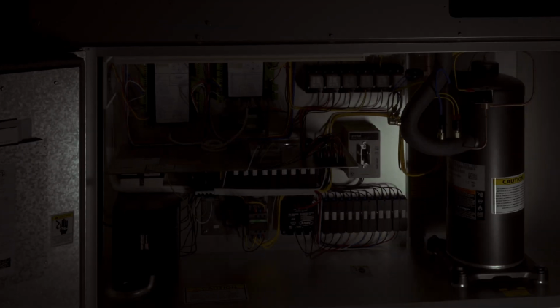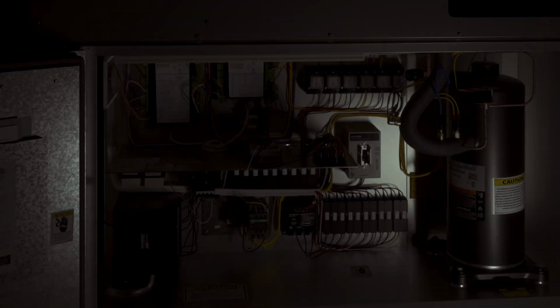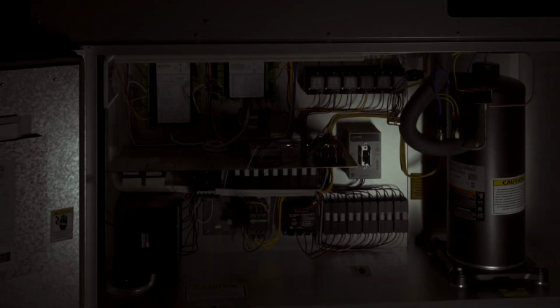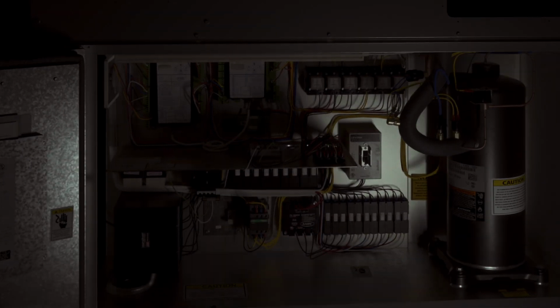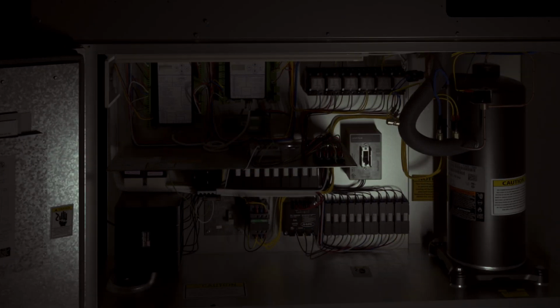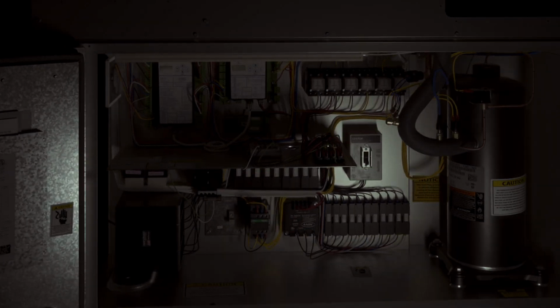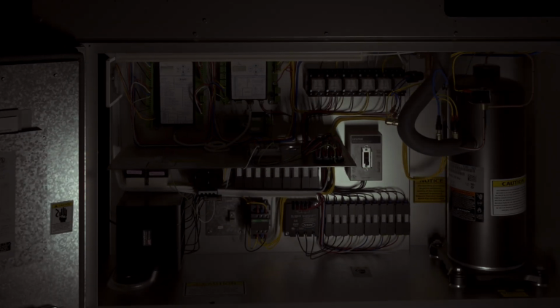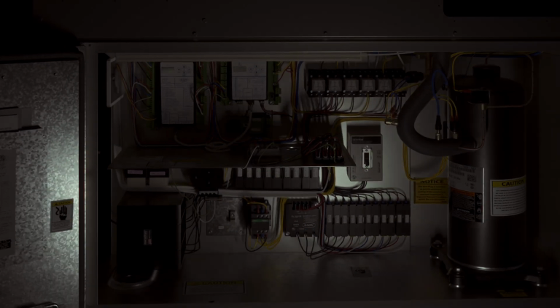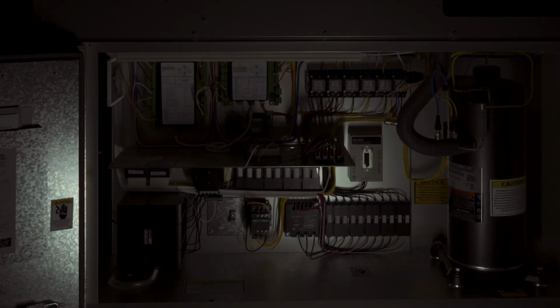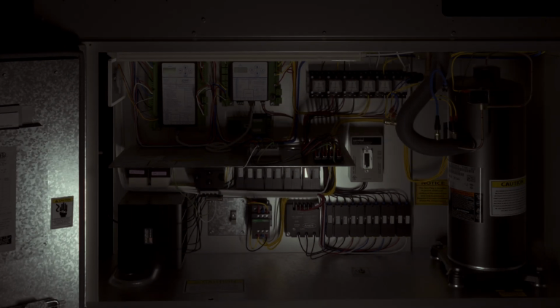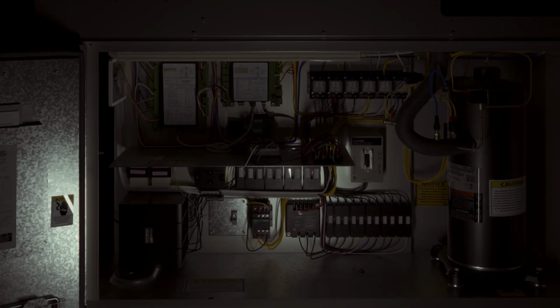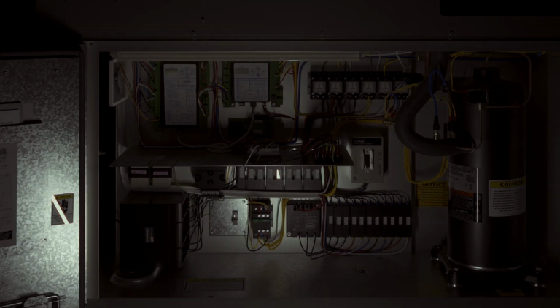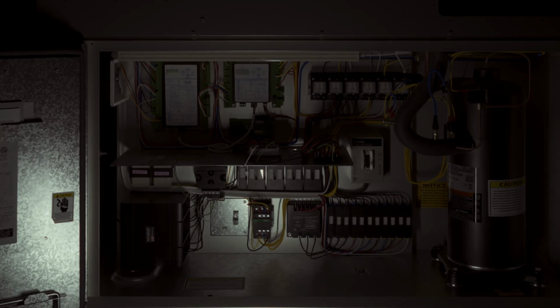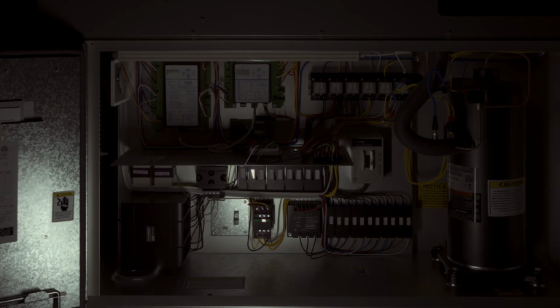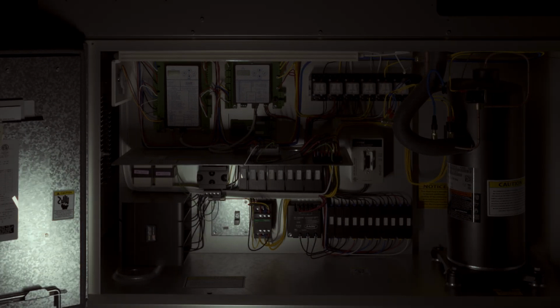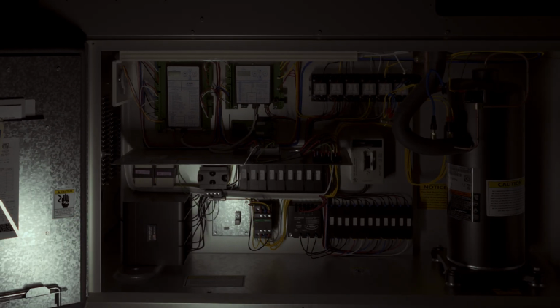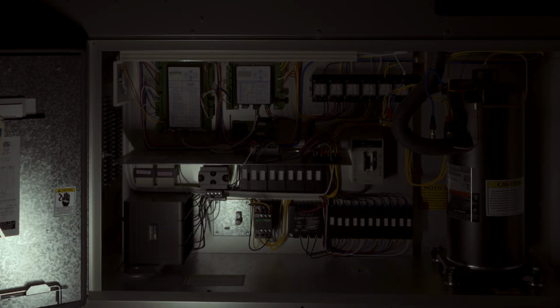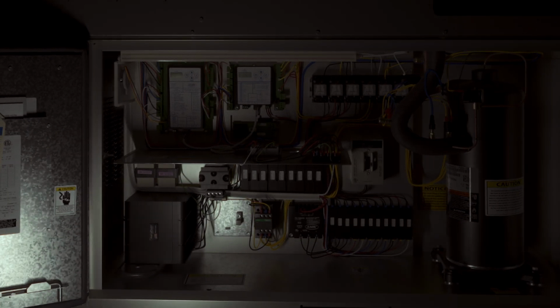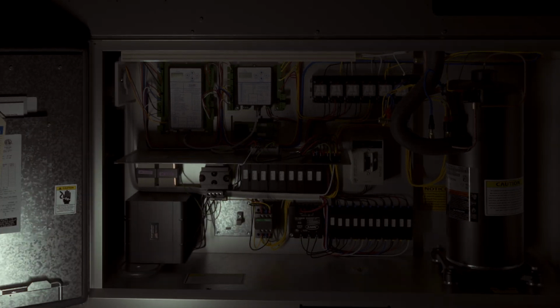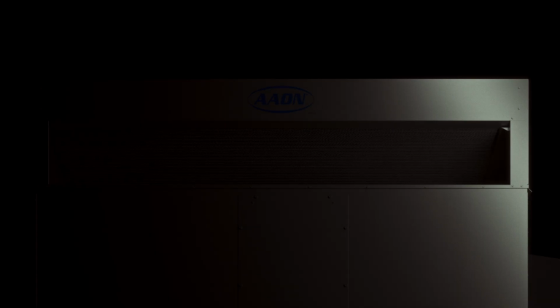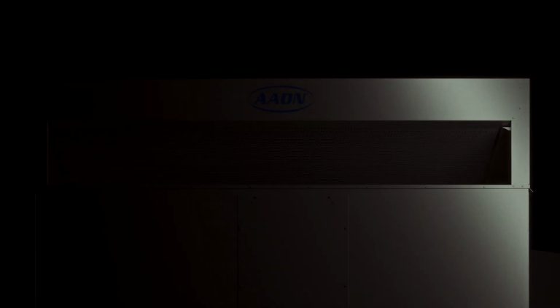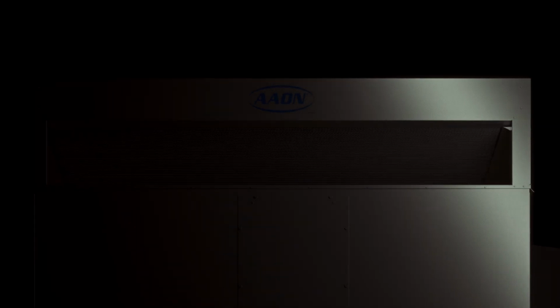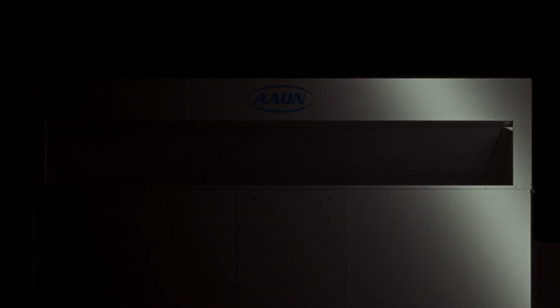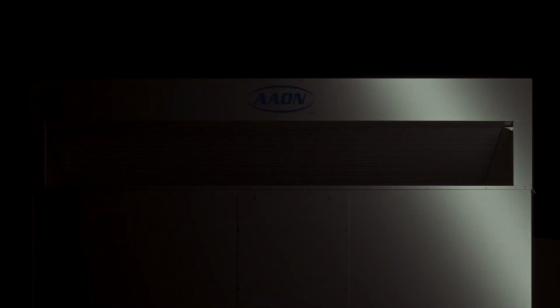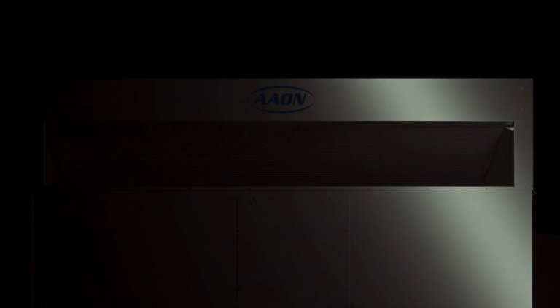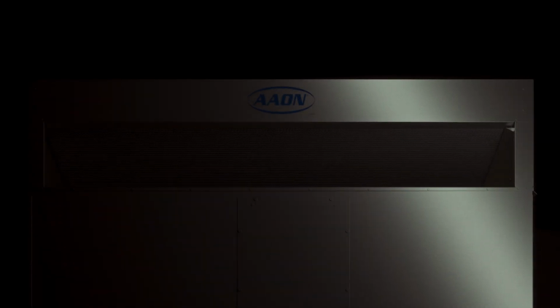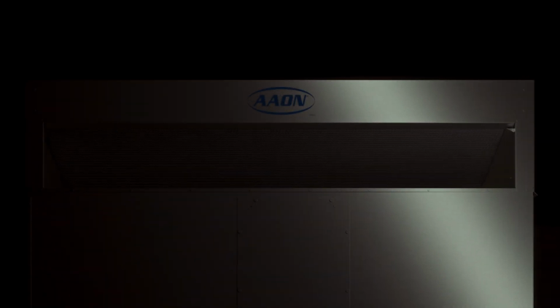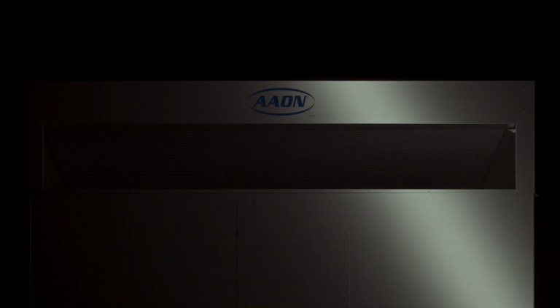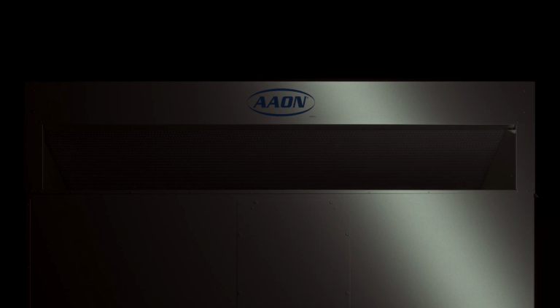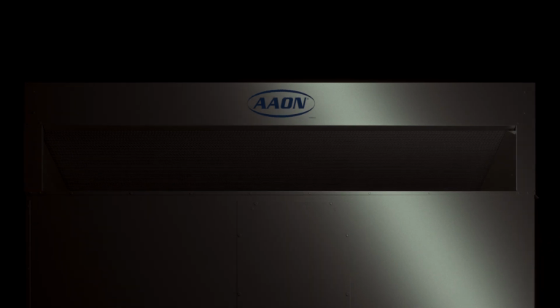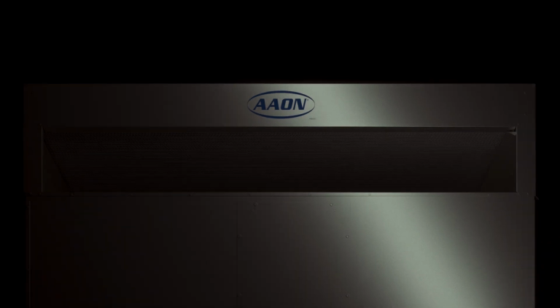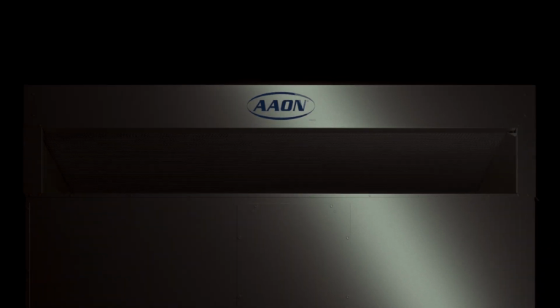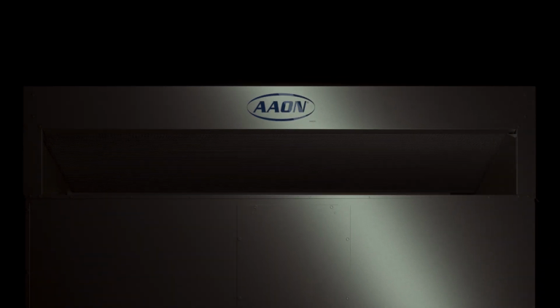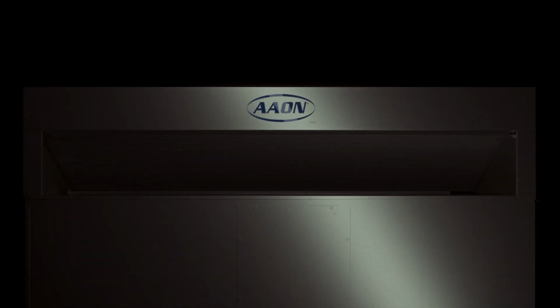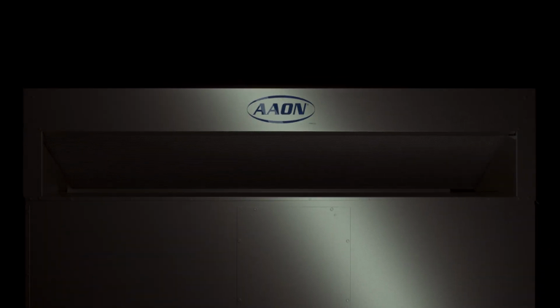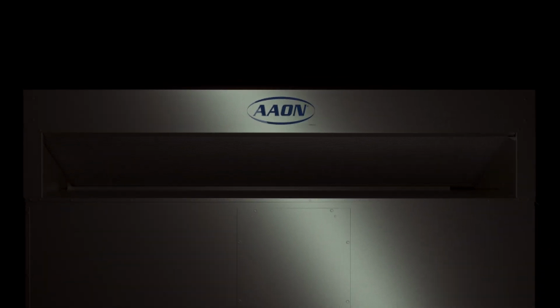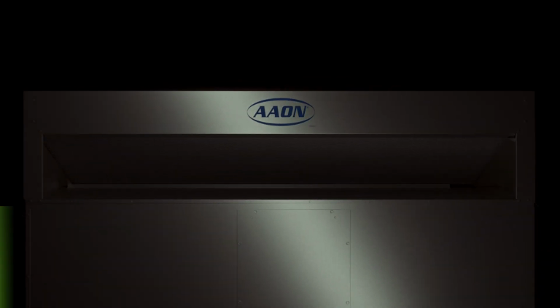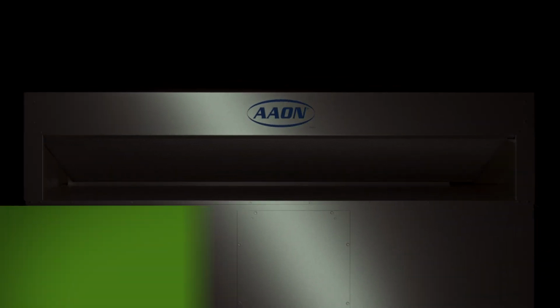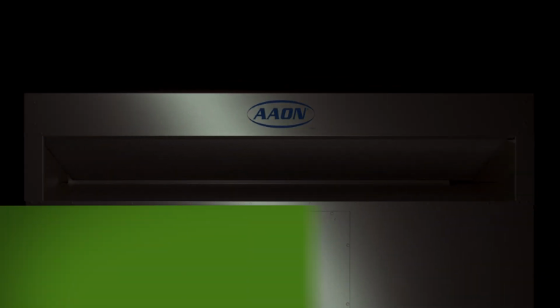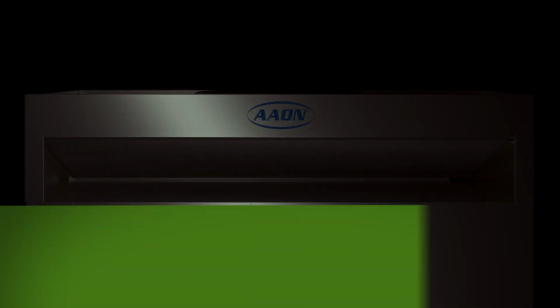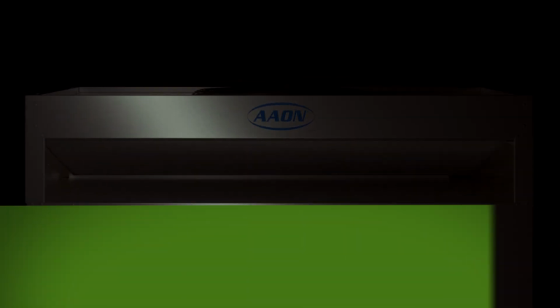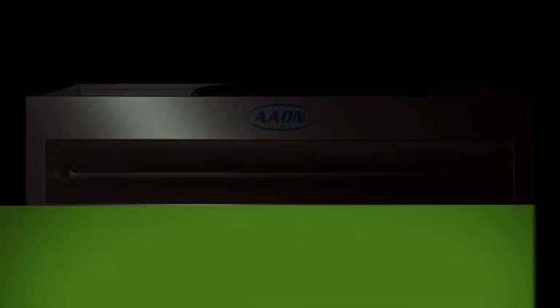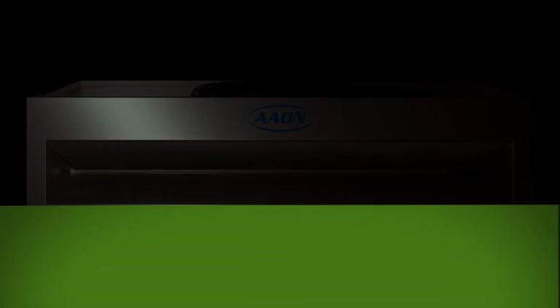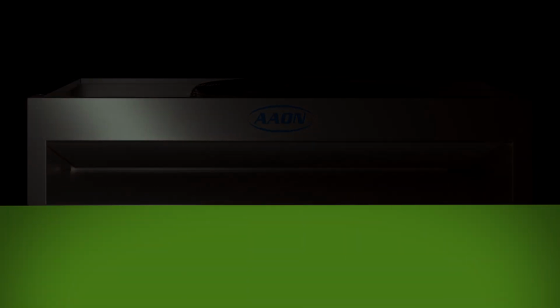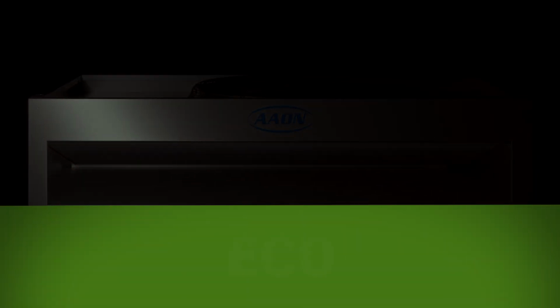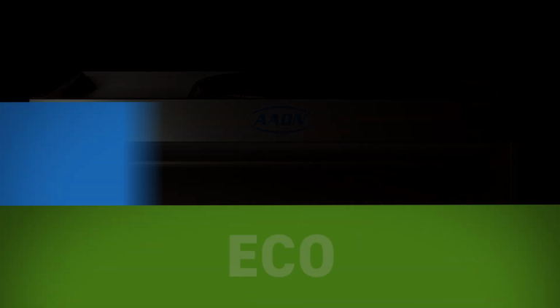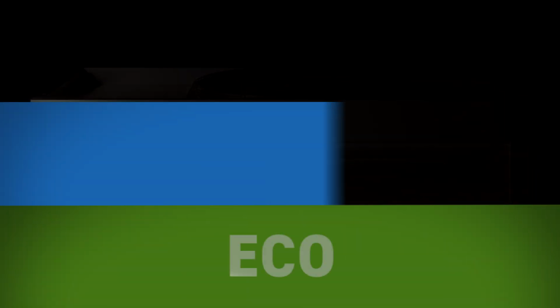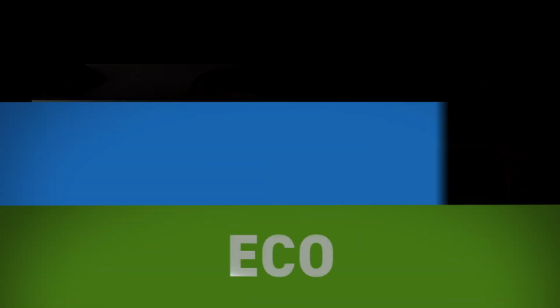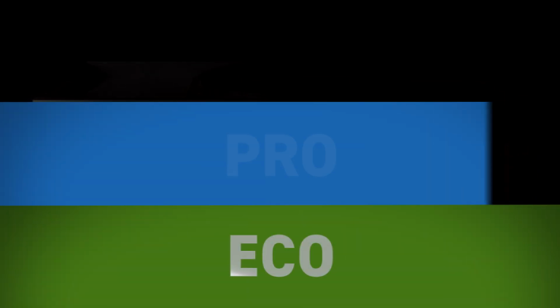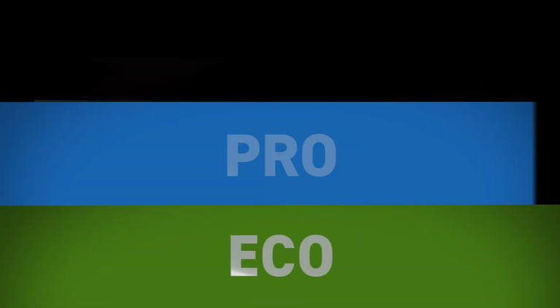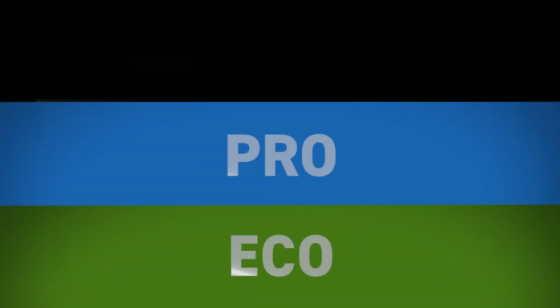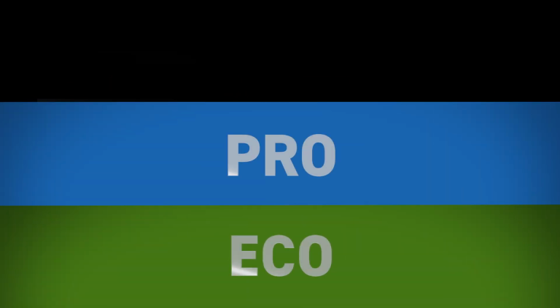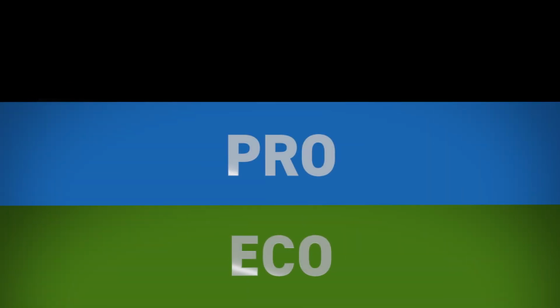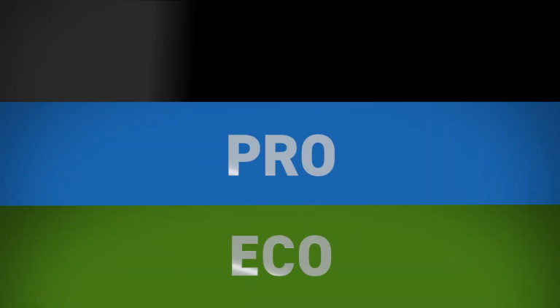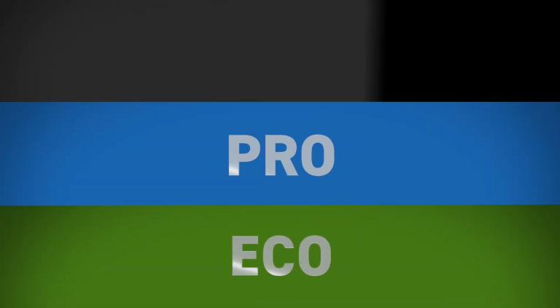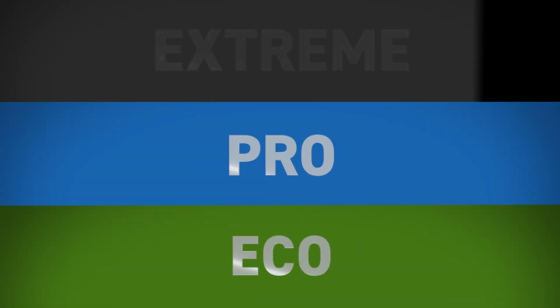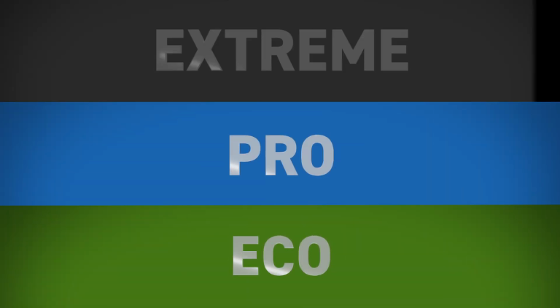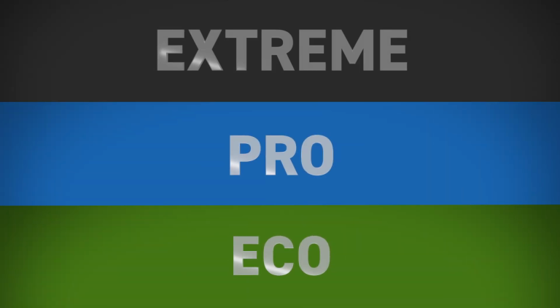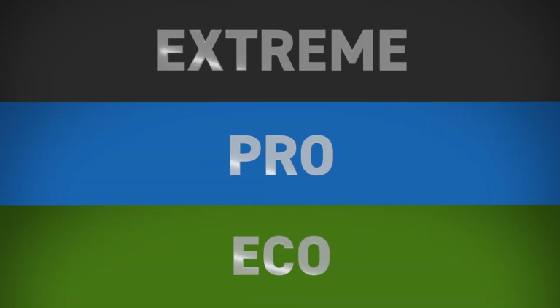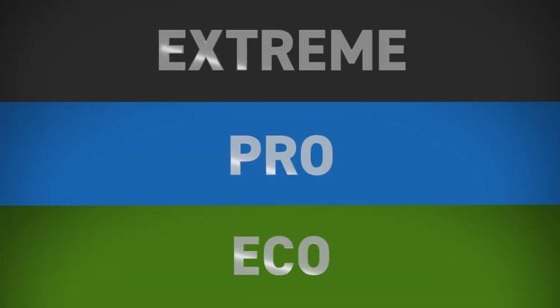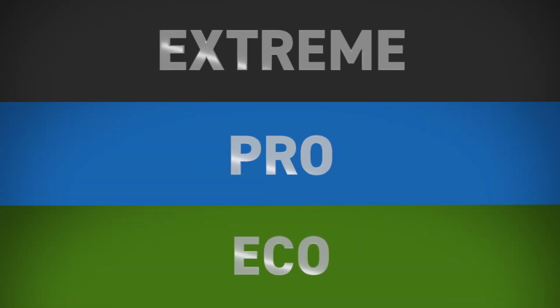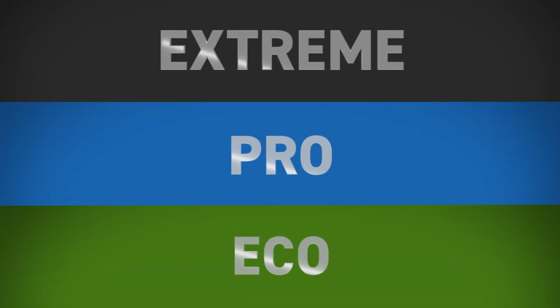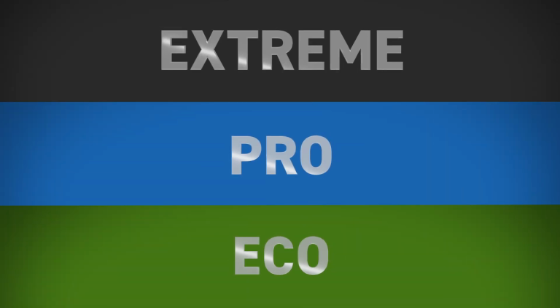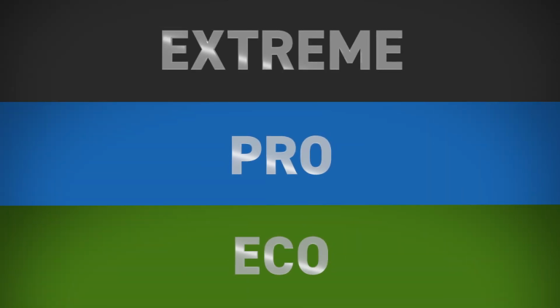The next generation of Alpha Class will feature three distinct performance tiers: Eco, Pro, and Xtreme.